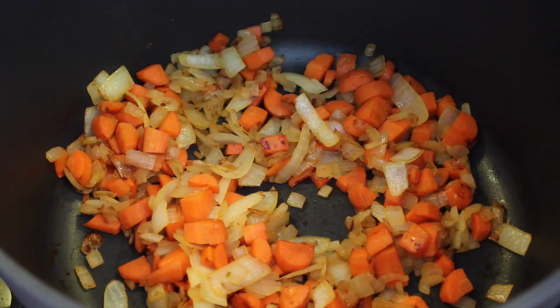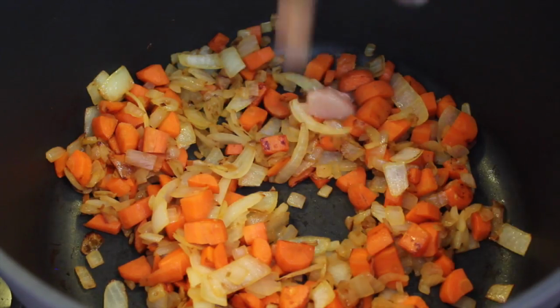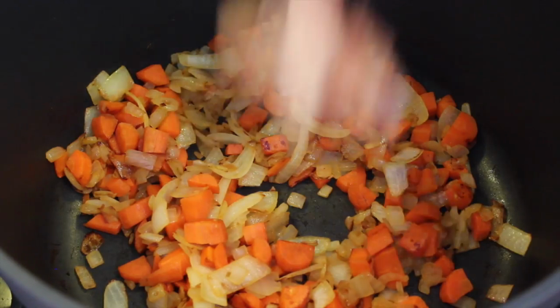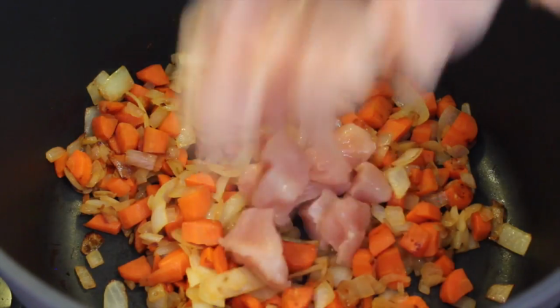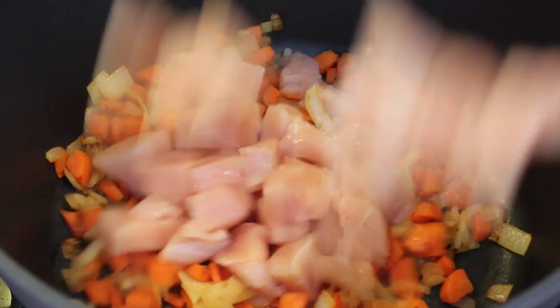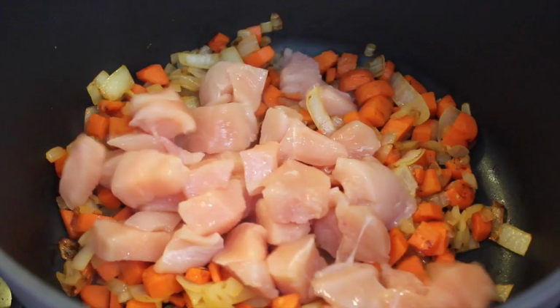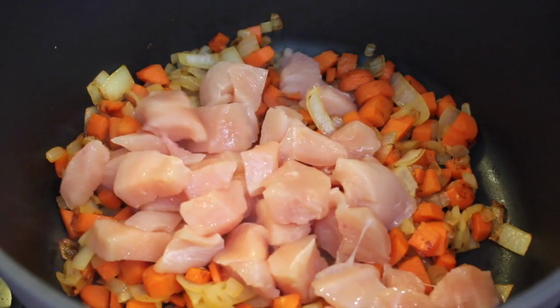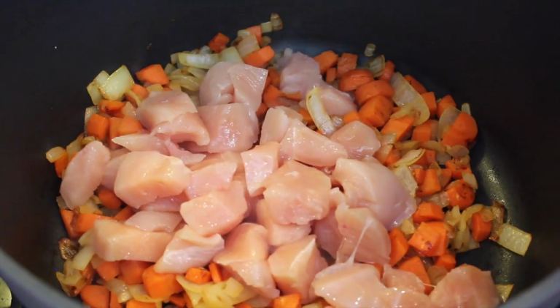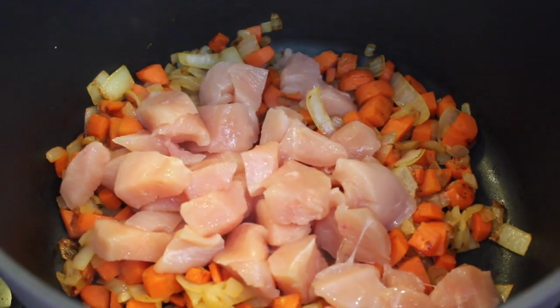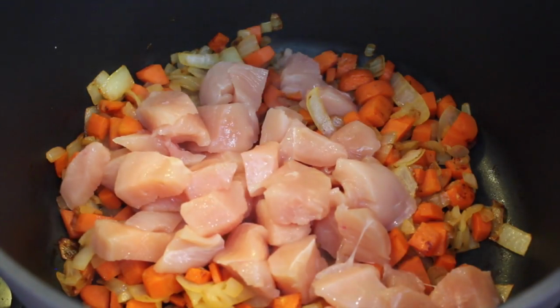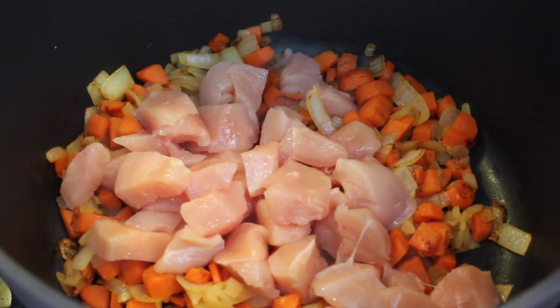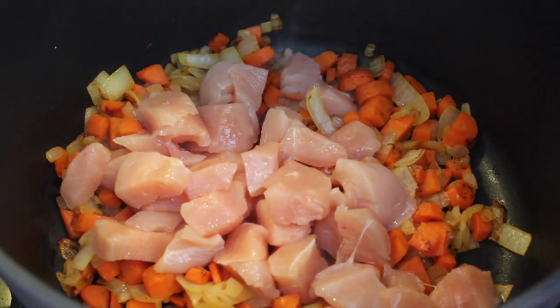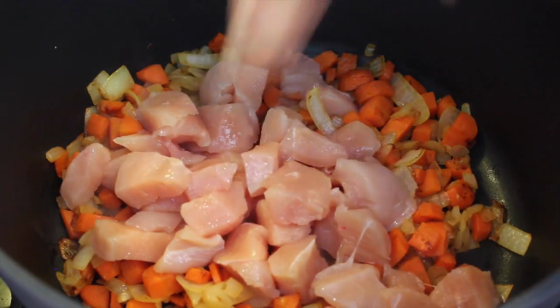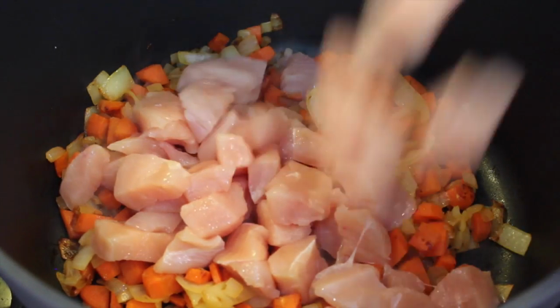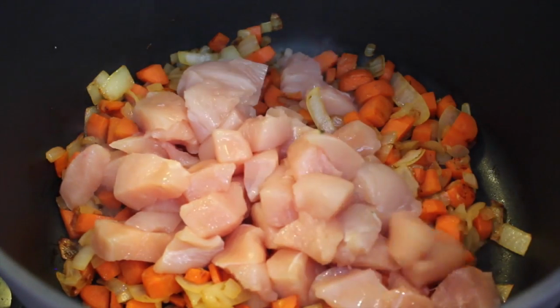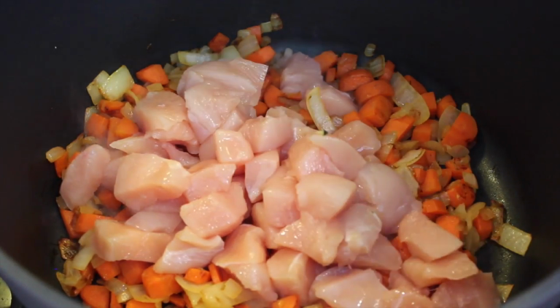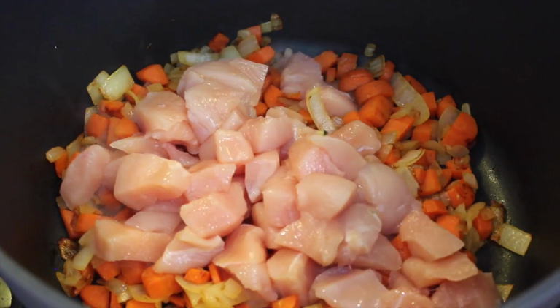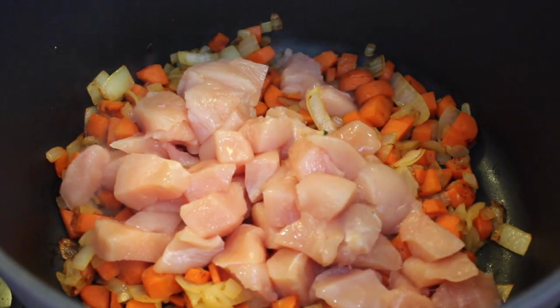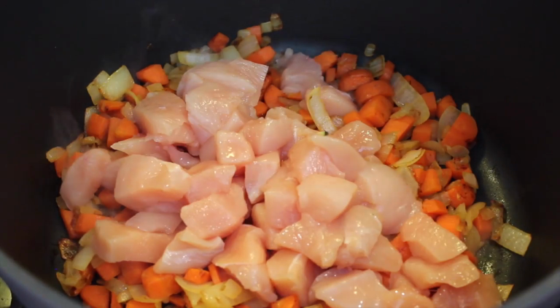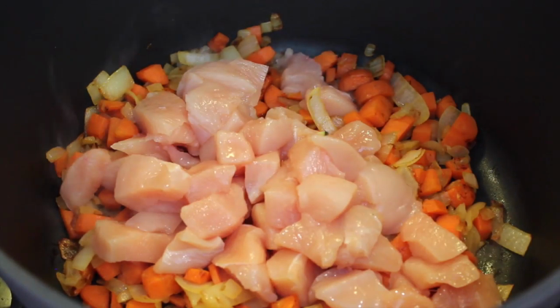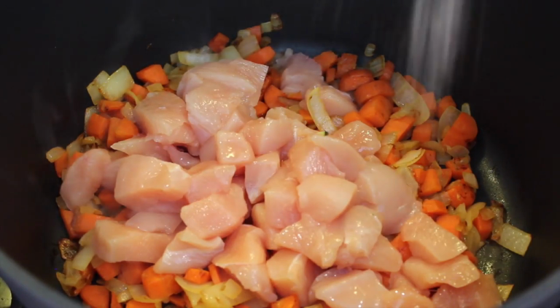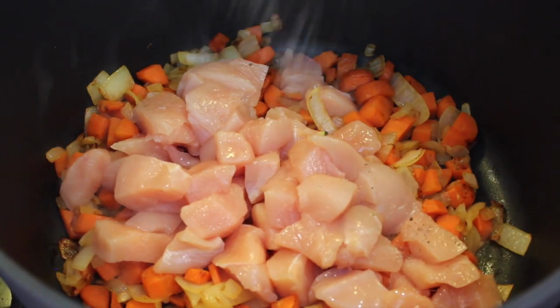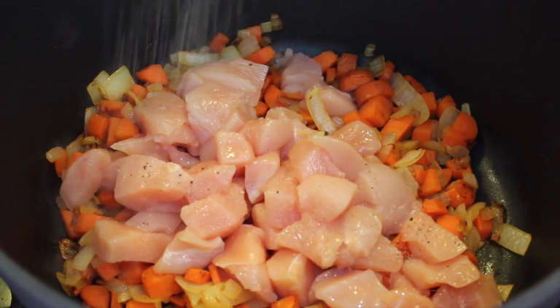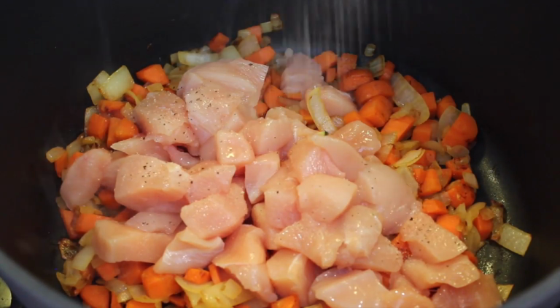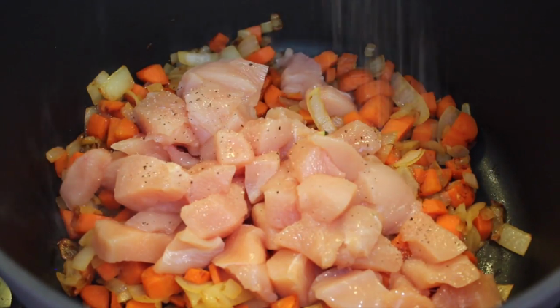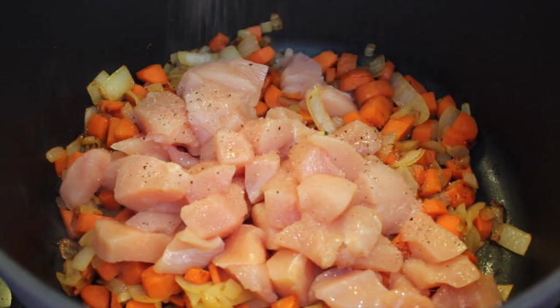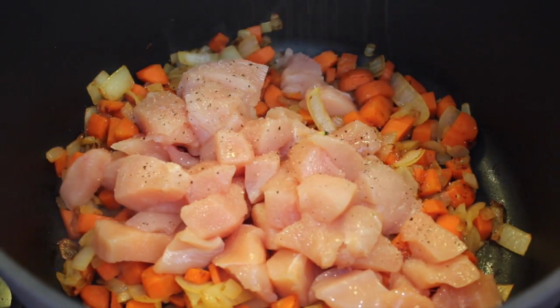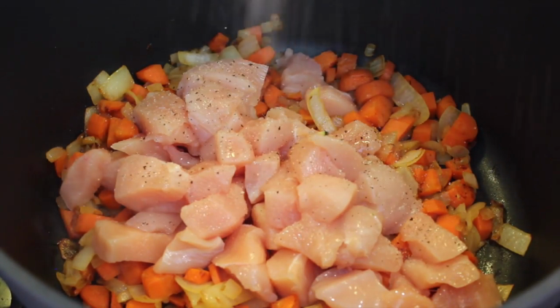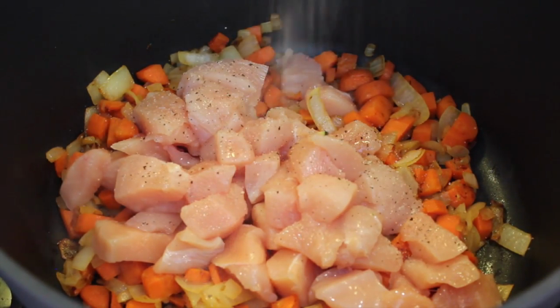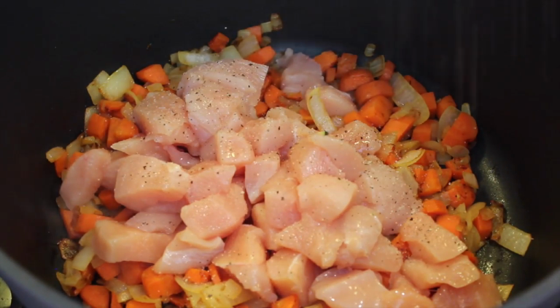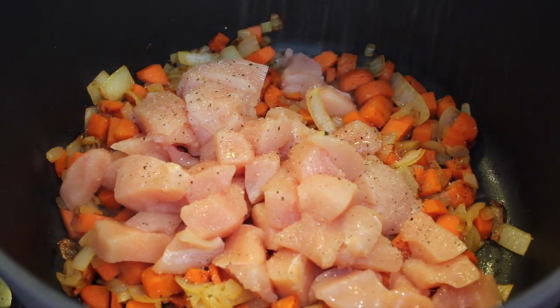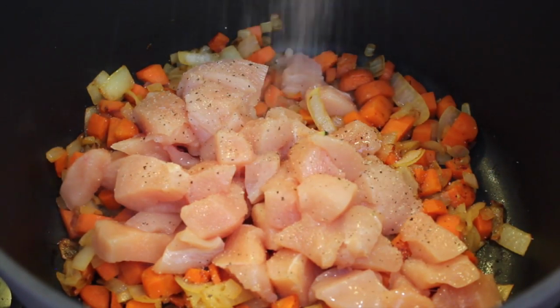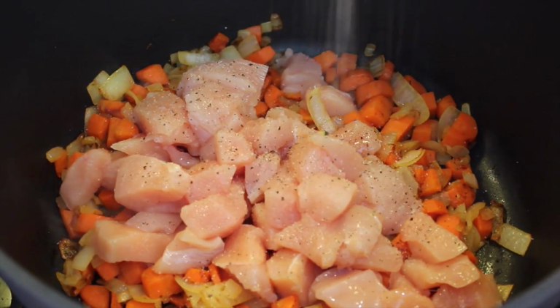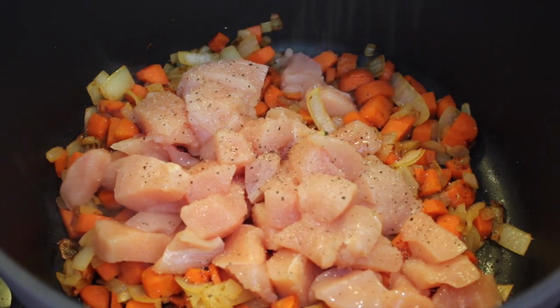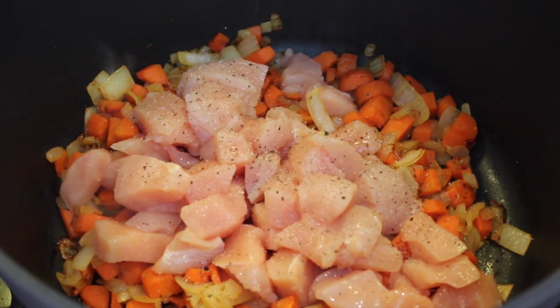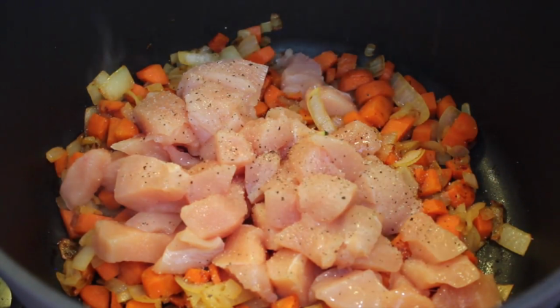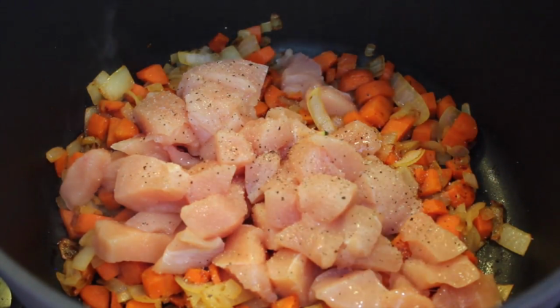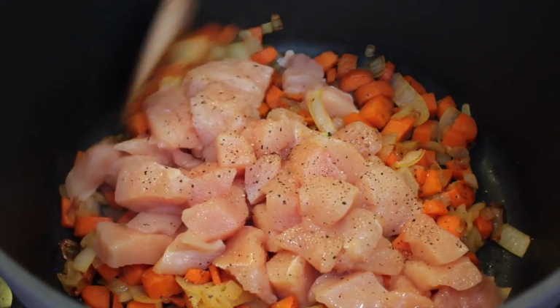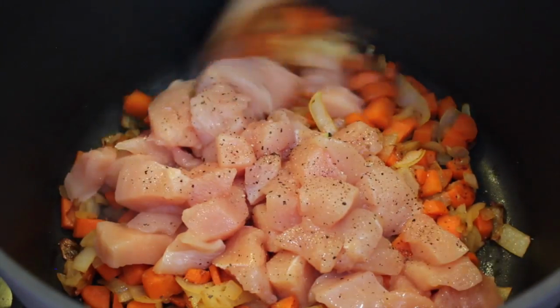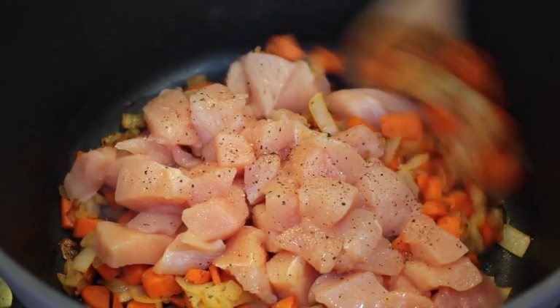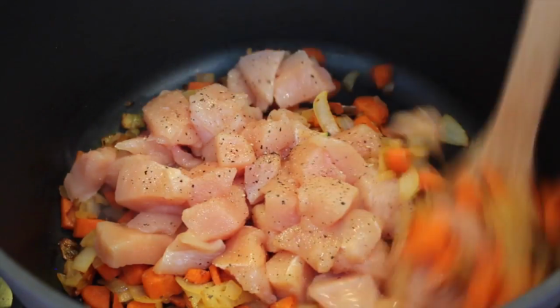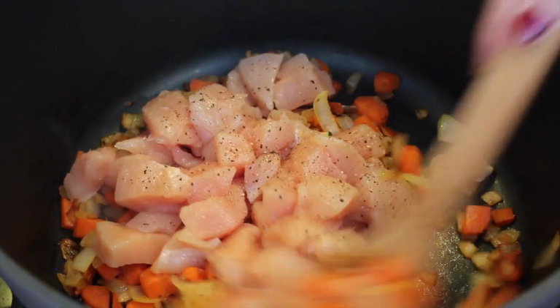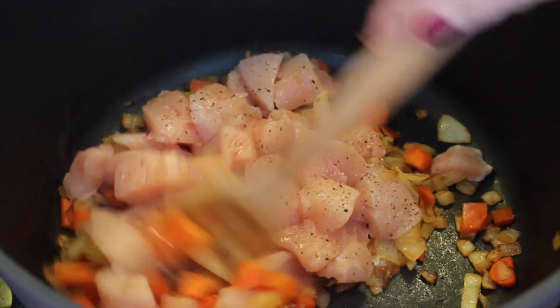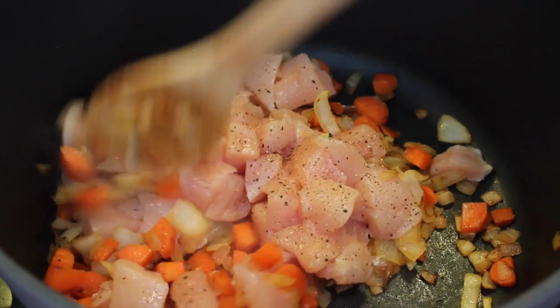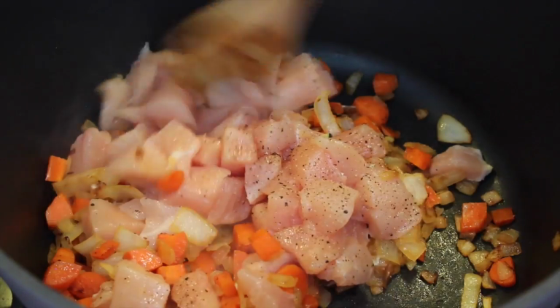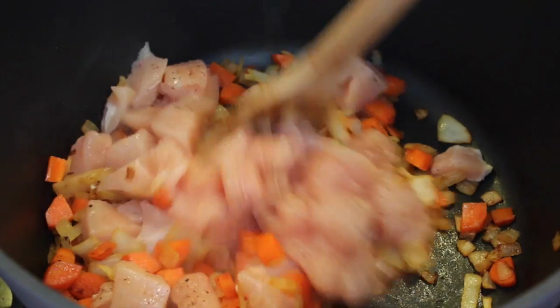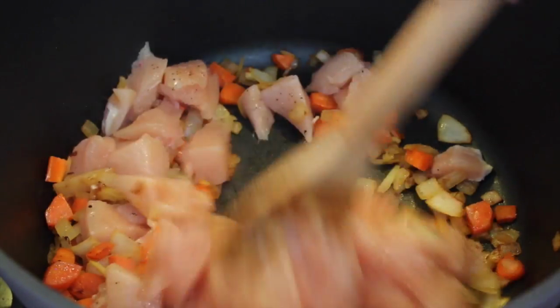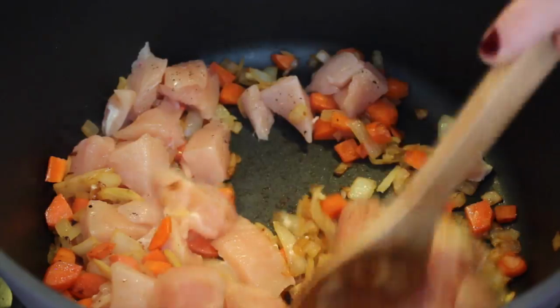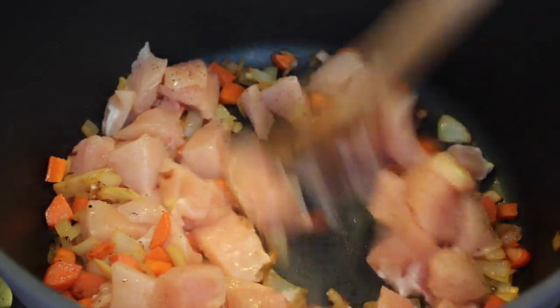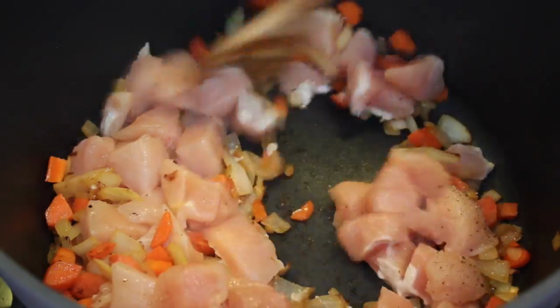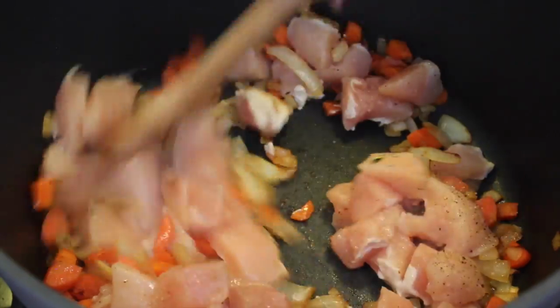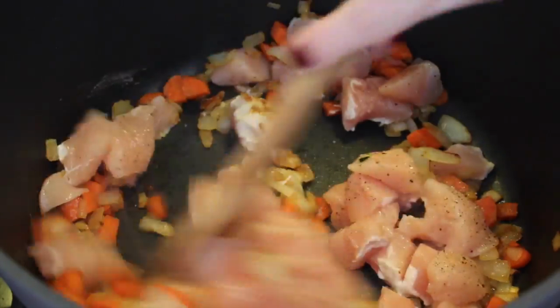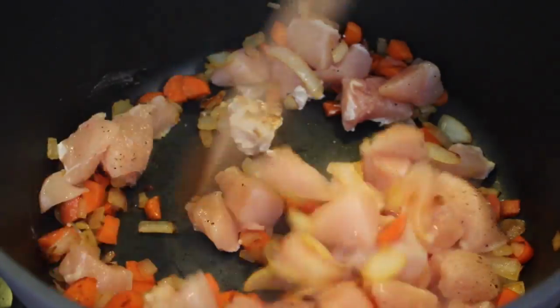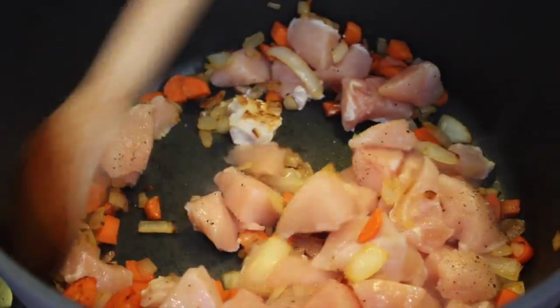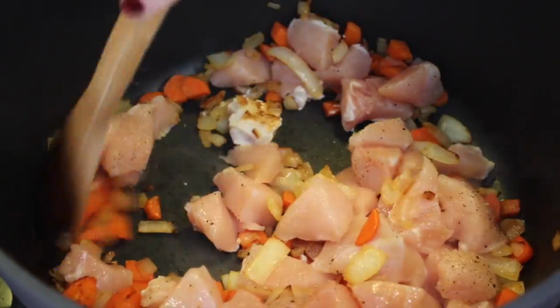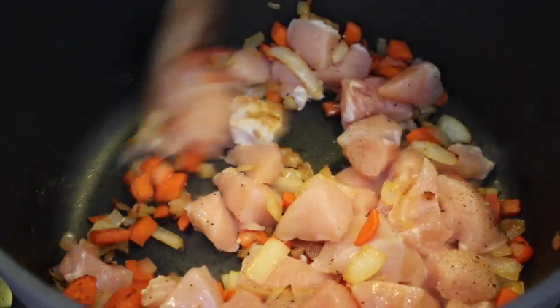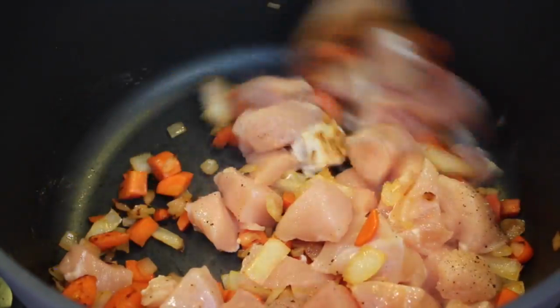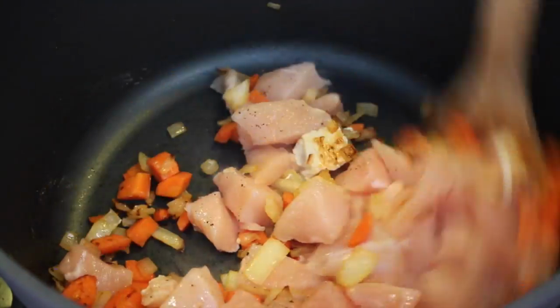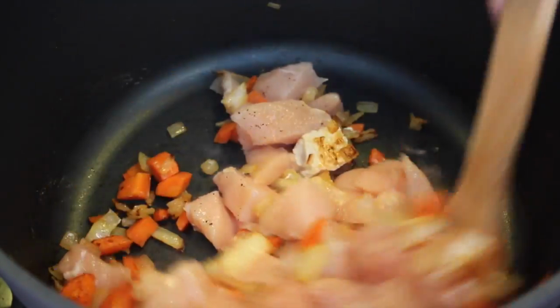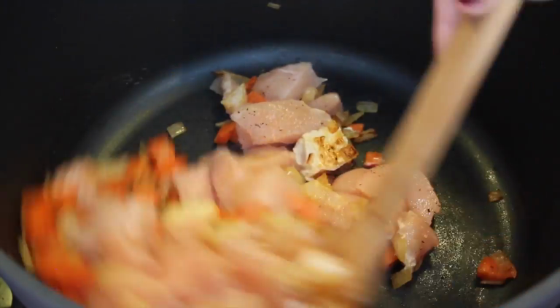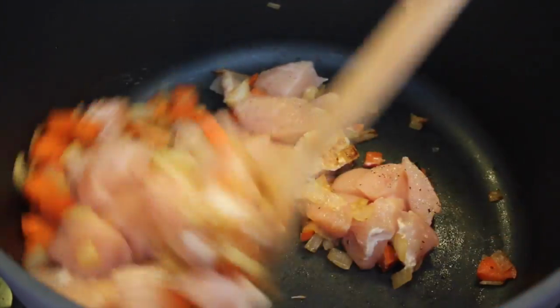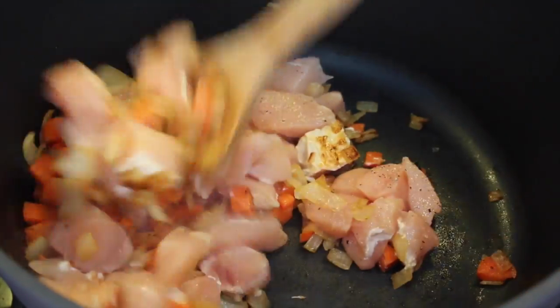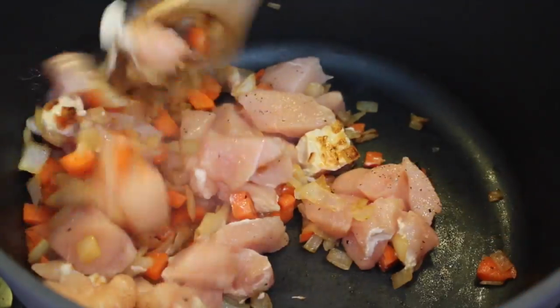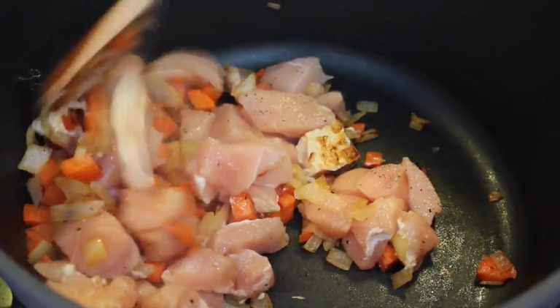Add in the chicken and season with salt and pepper. Stir together and then add the rest of the ingredients.